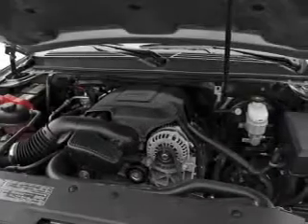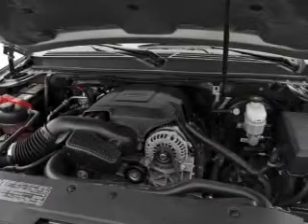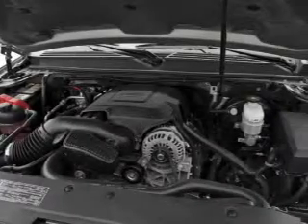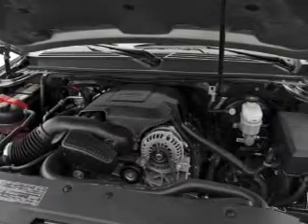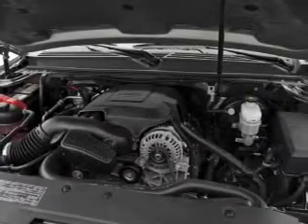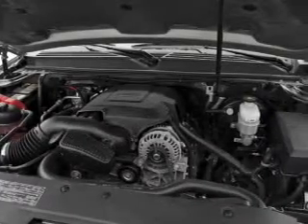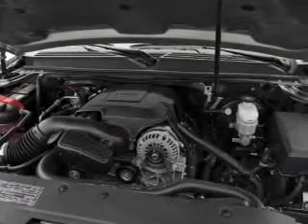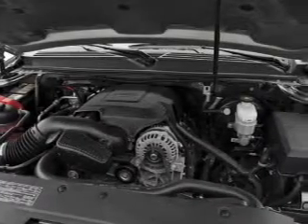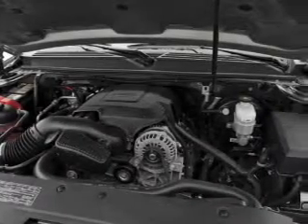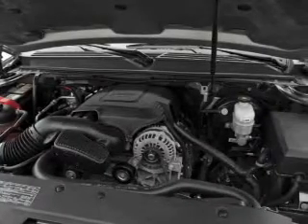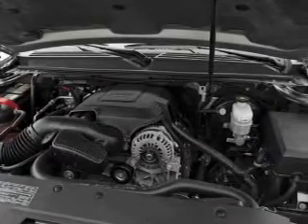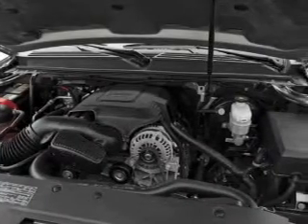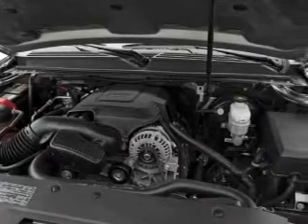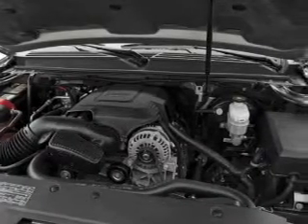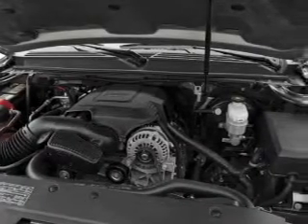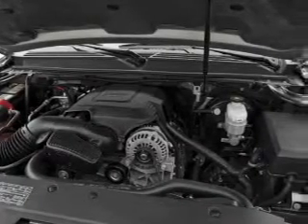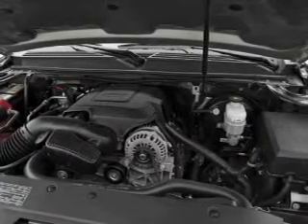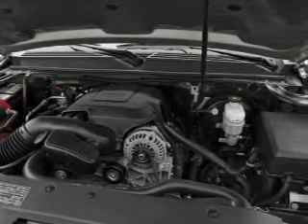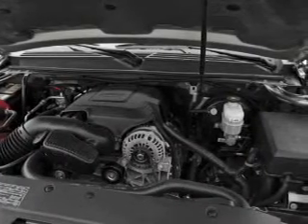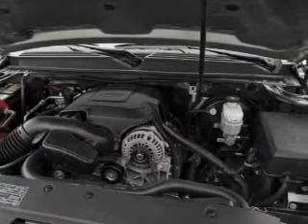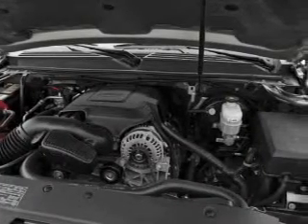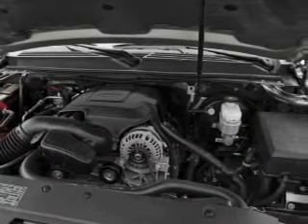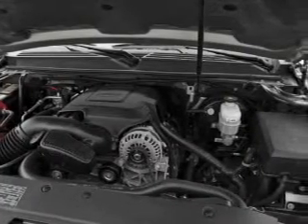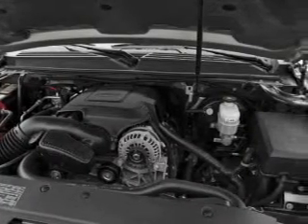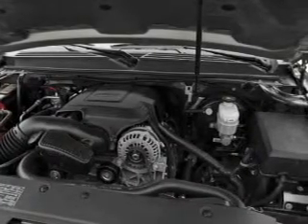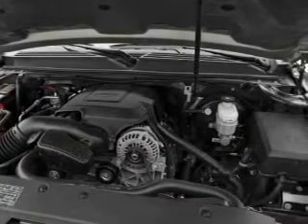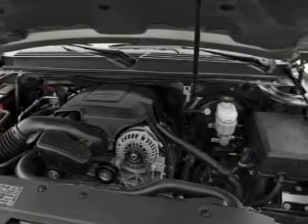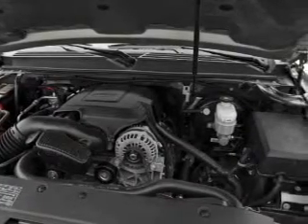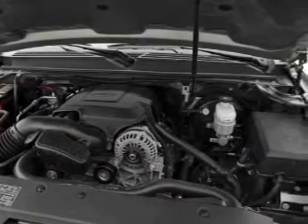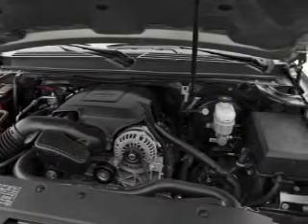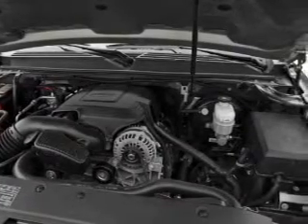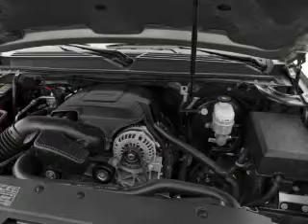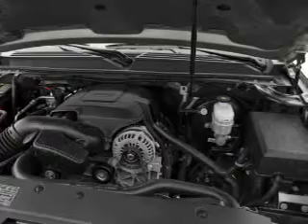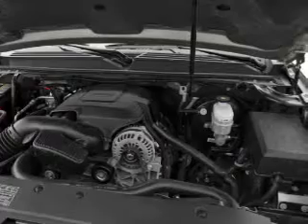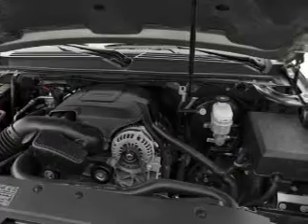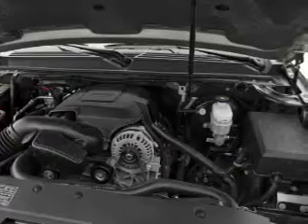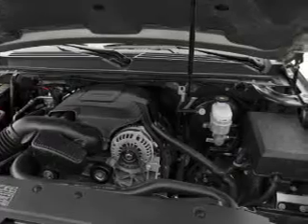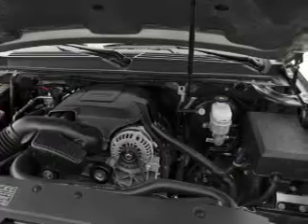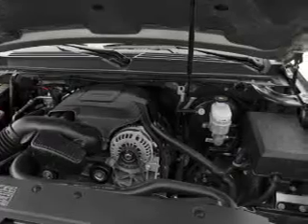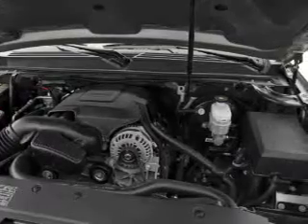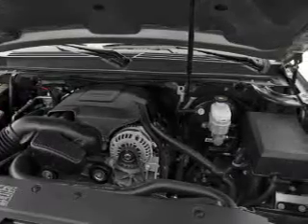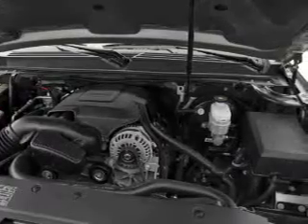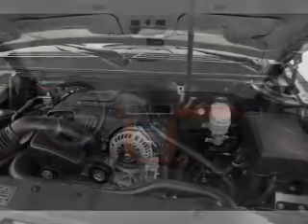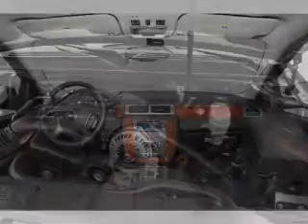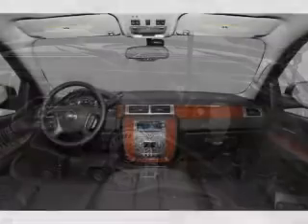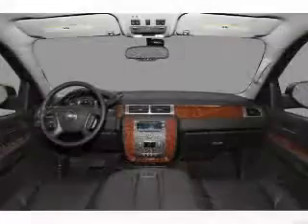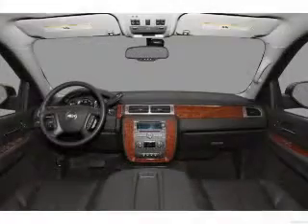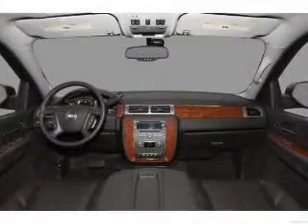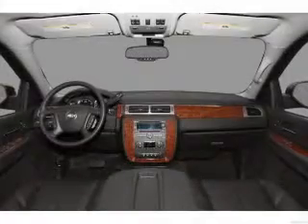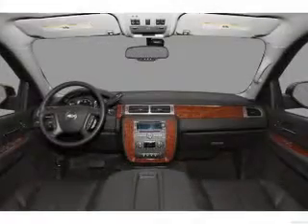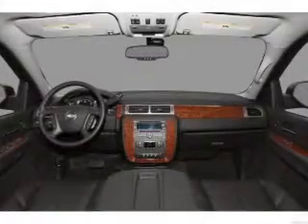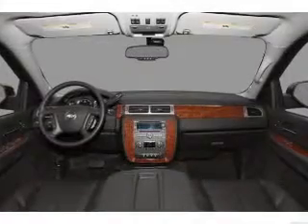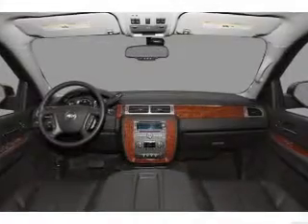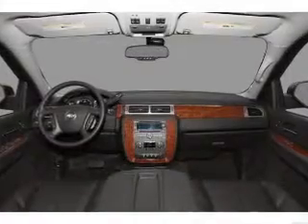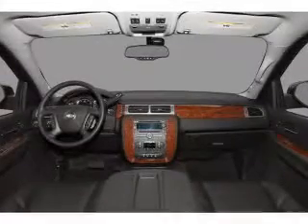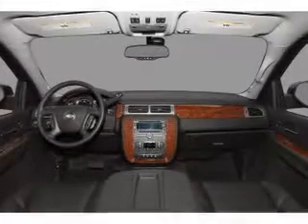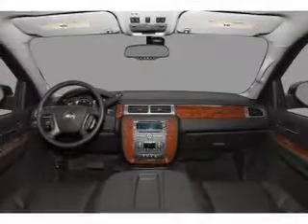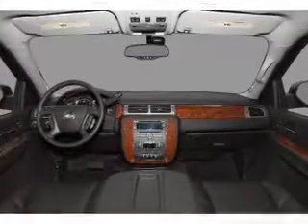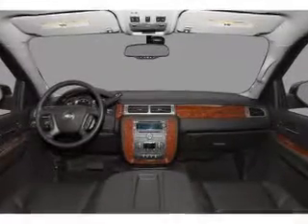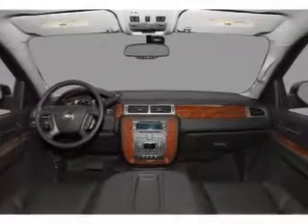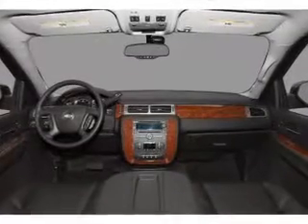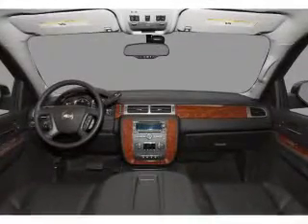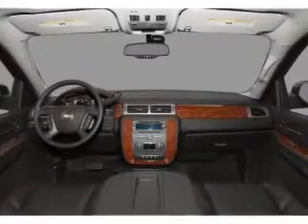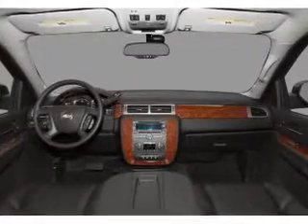Indulge in the comfort of heated seats. This car has separate passenger temperature controls. The sunroof lets fresh air in.